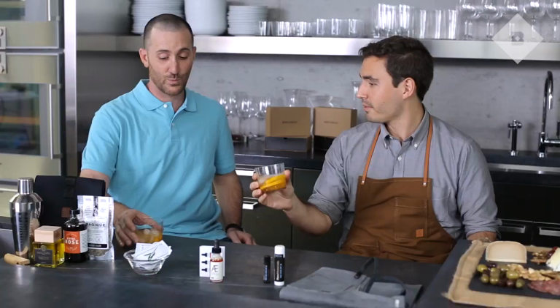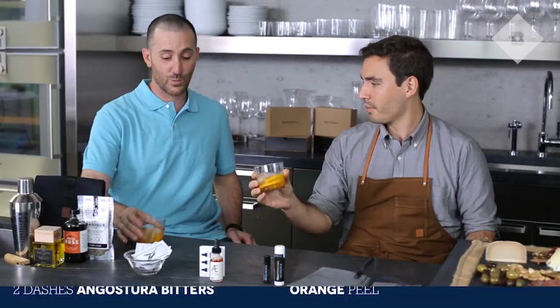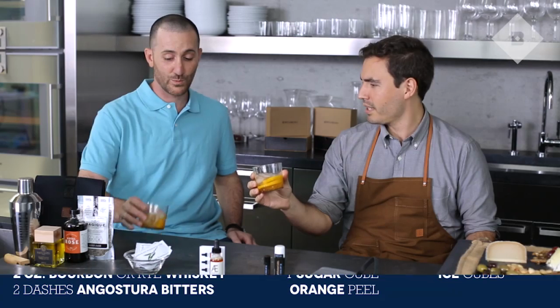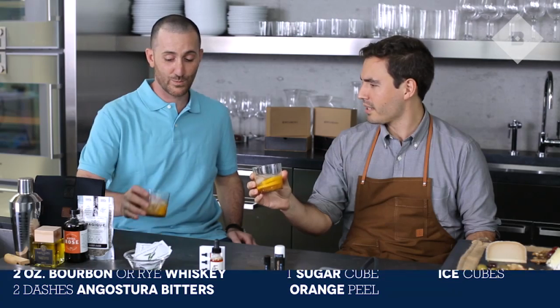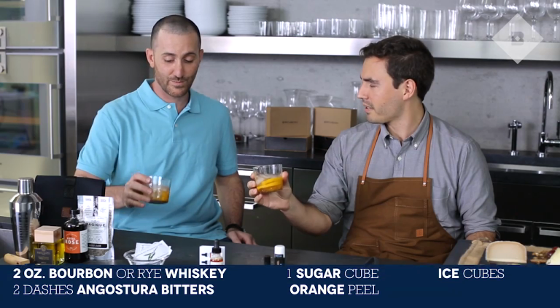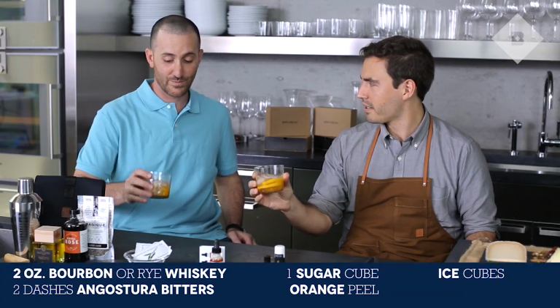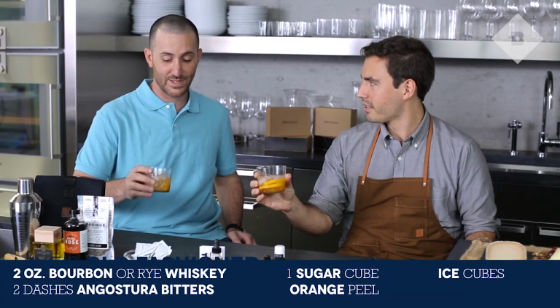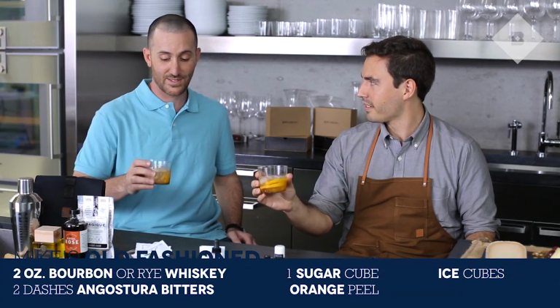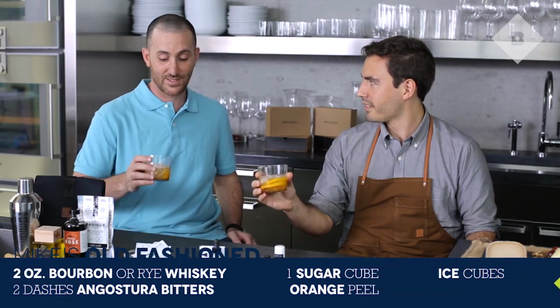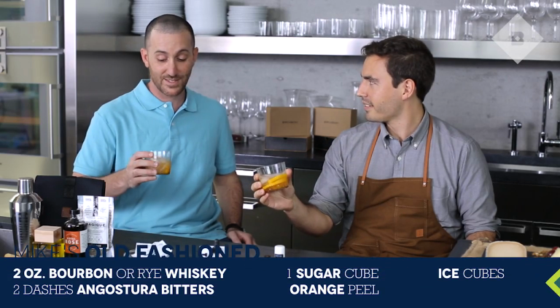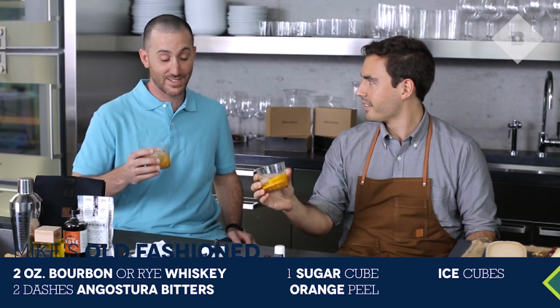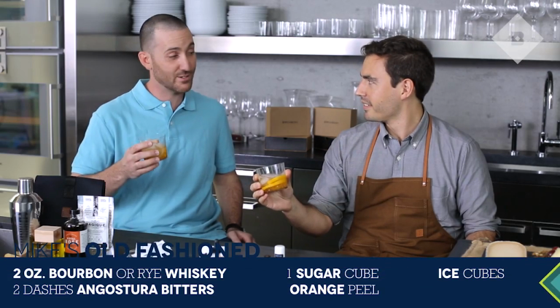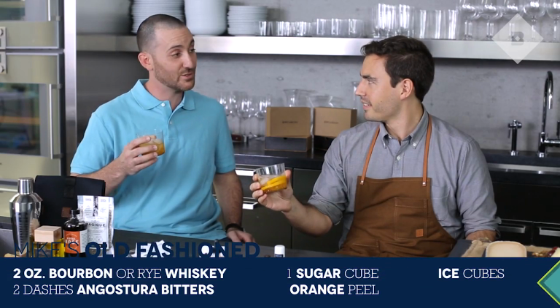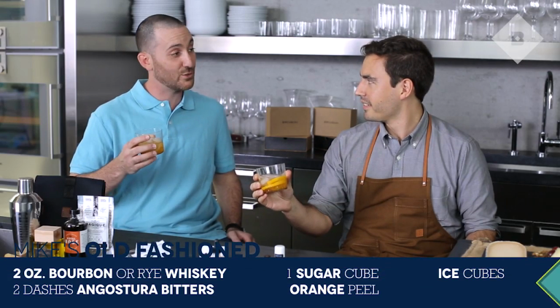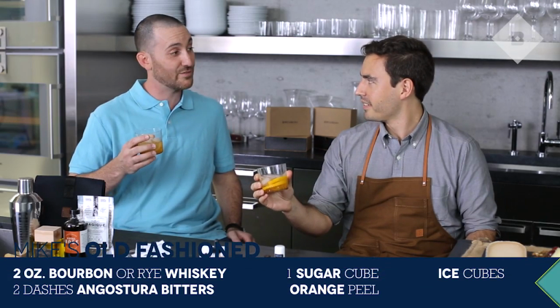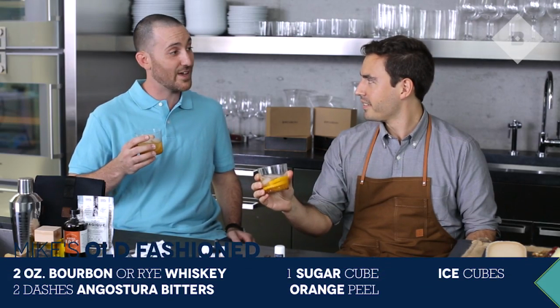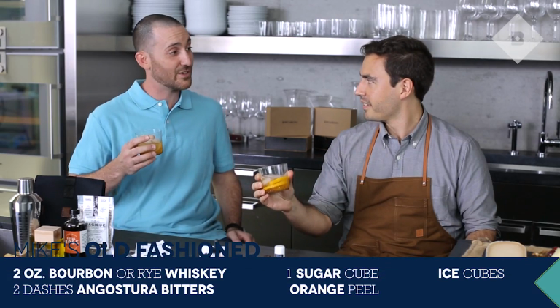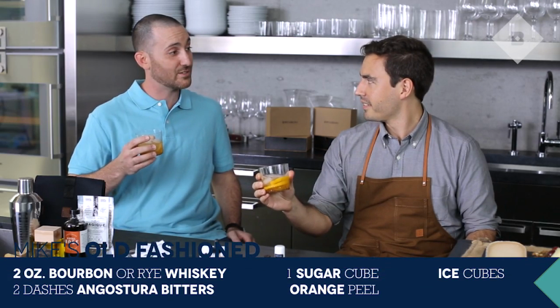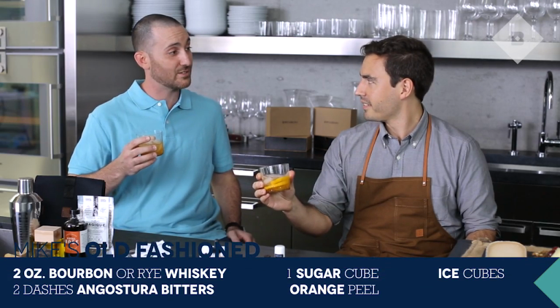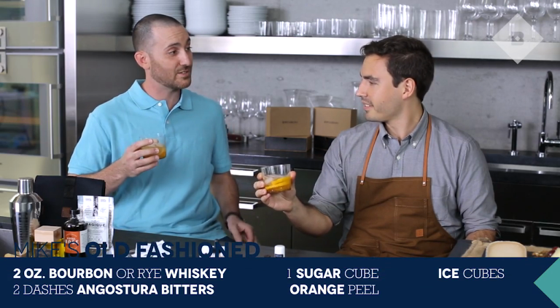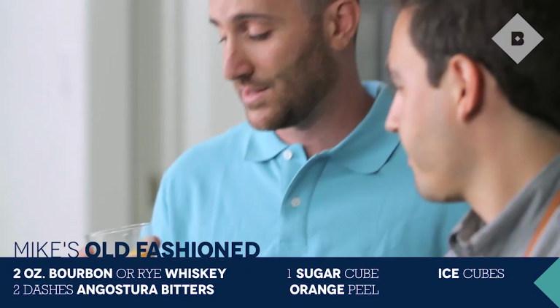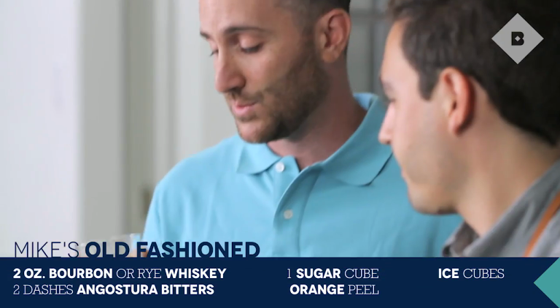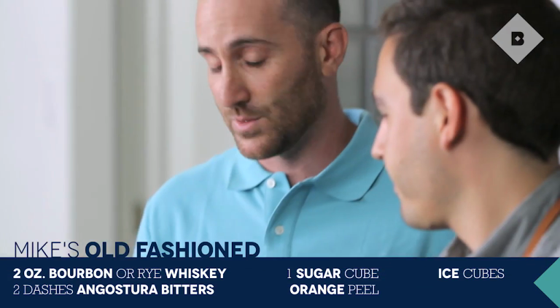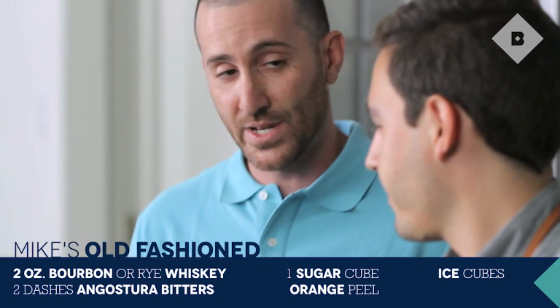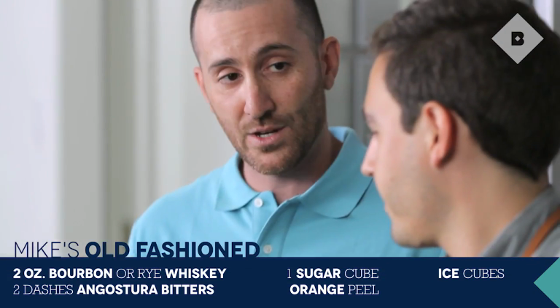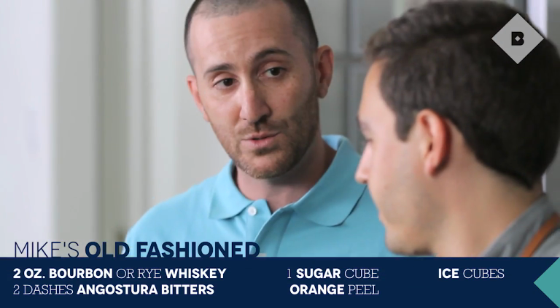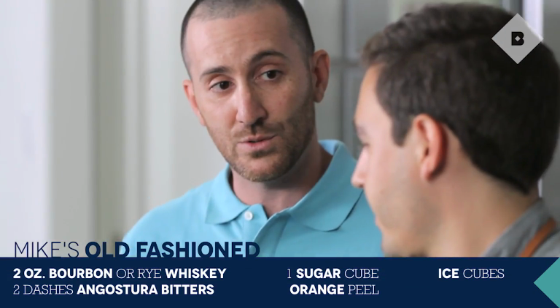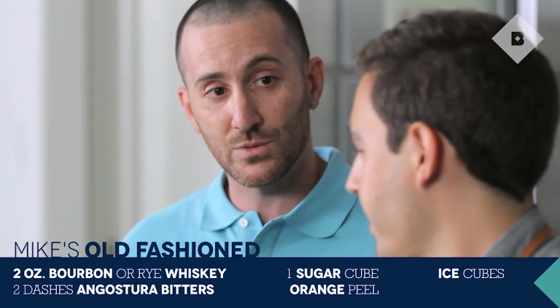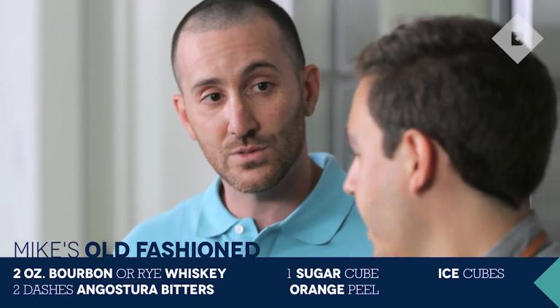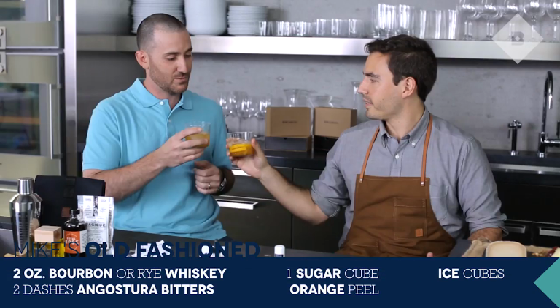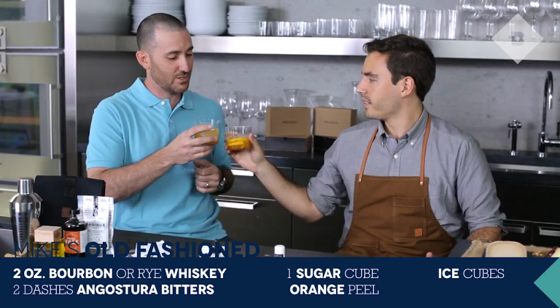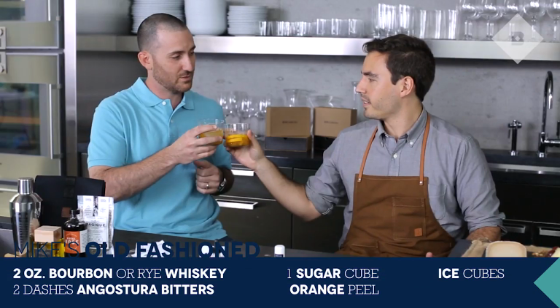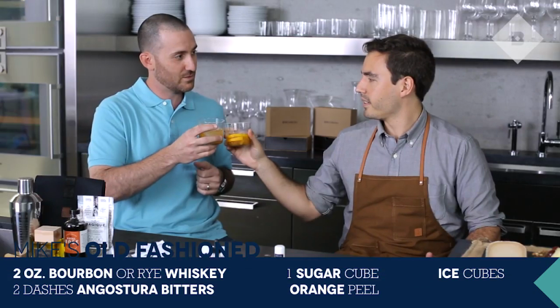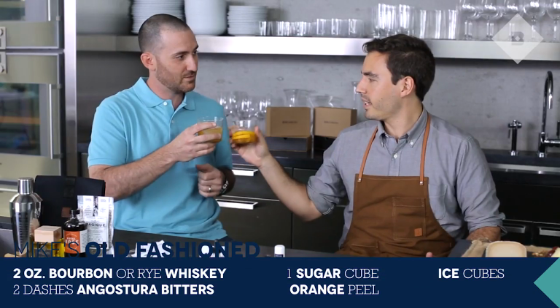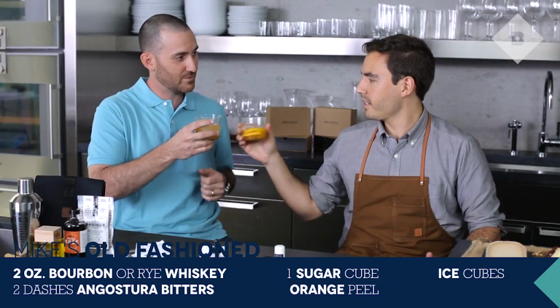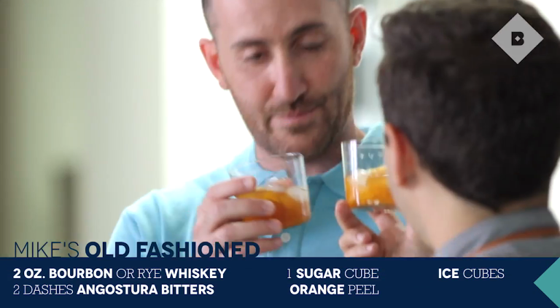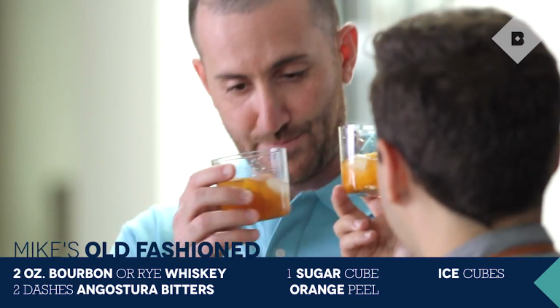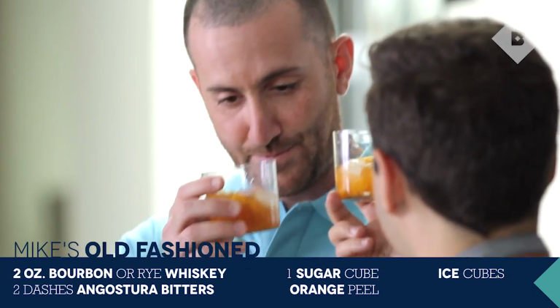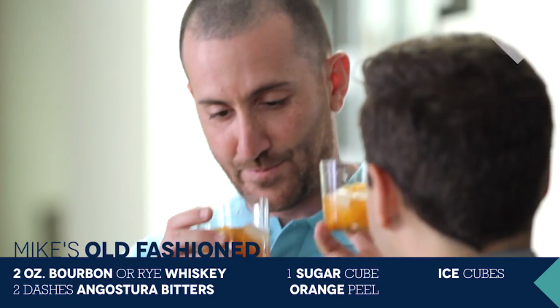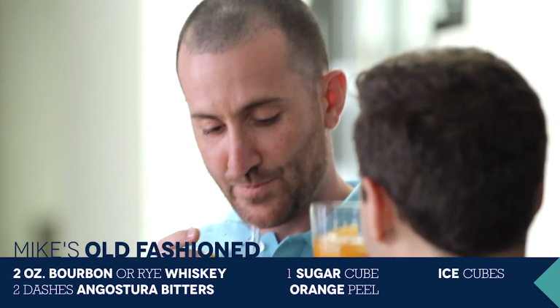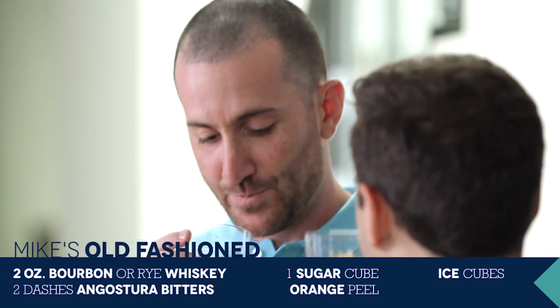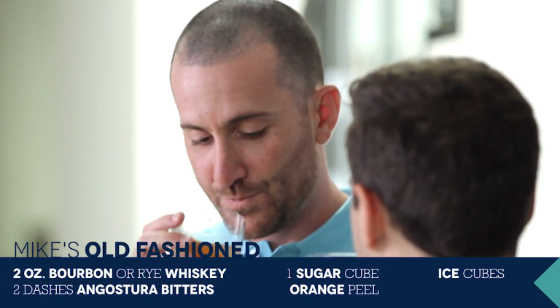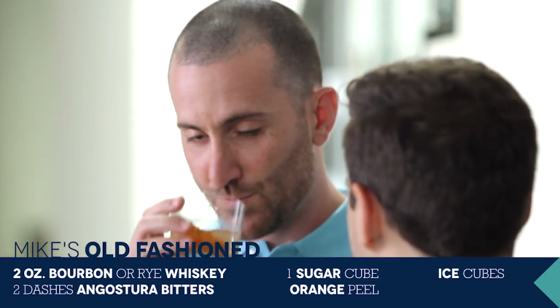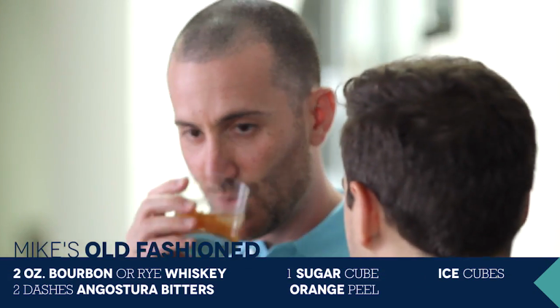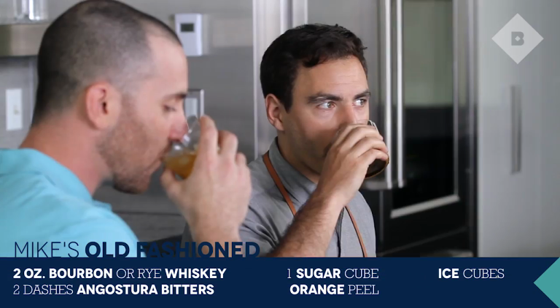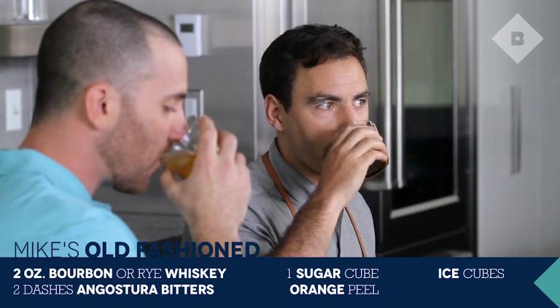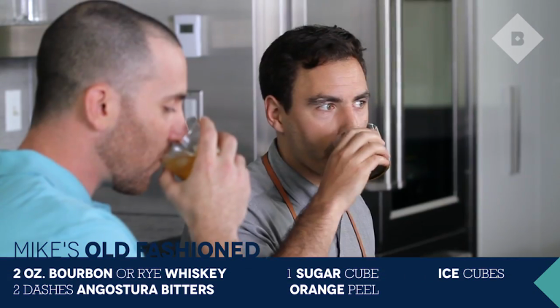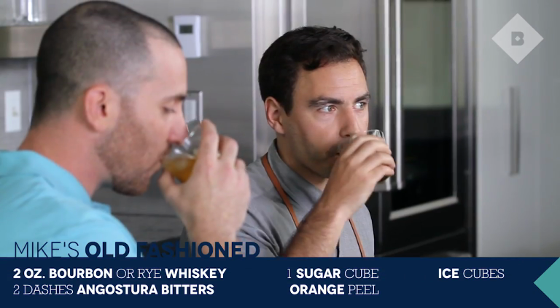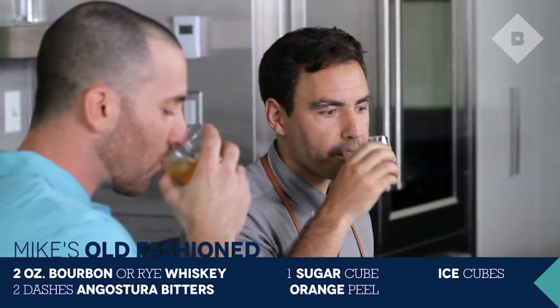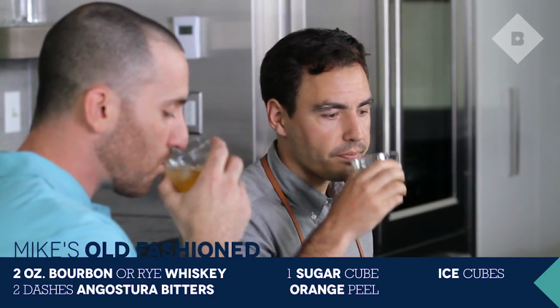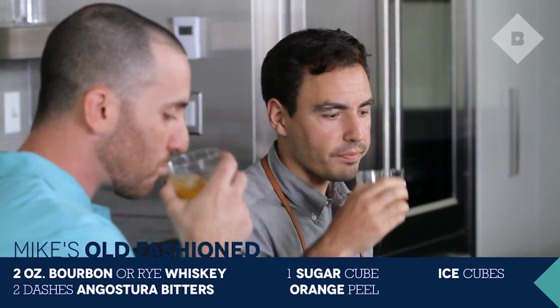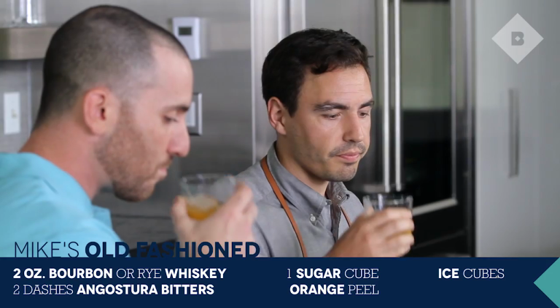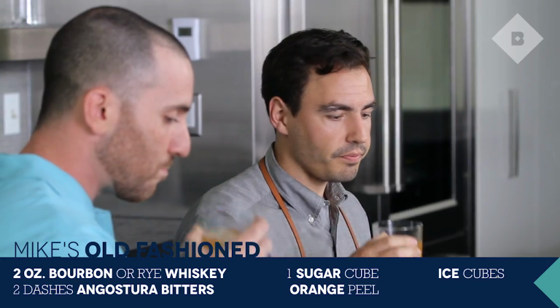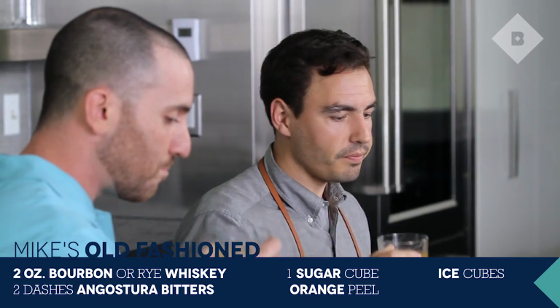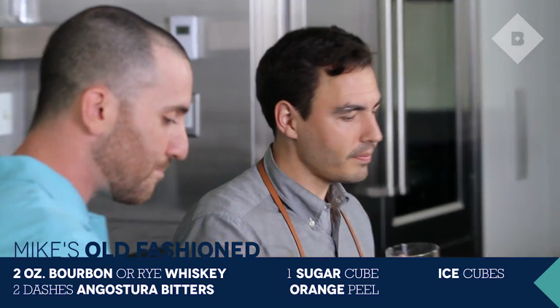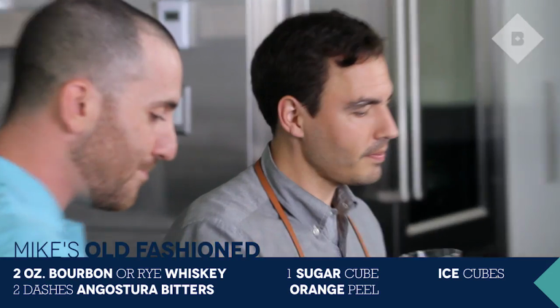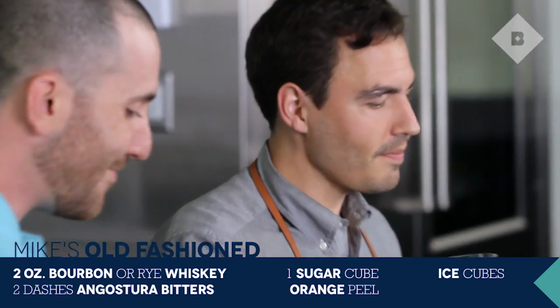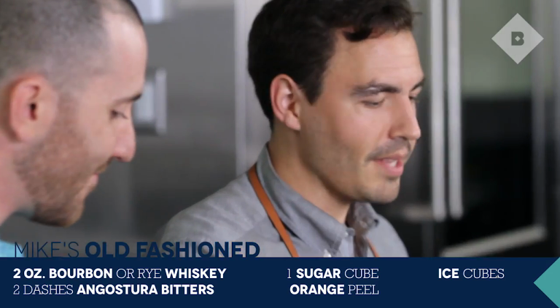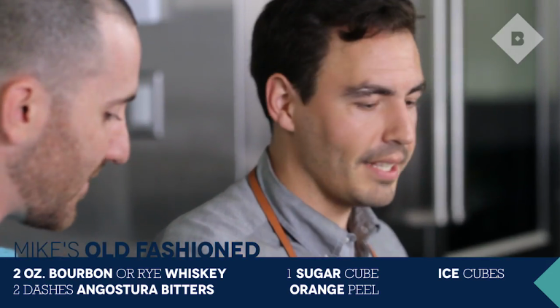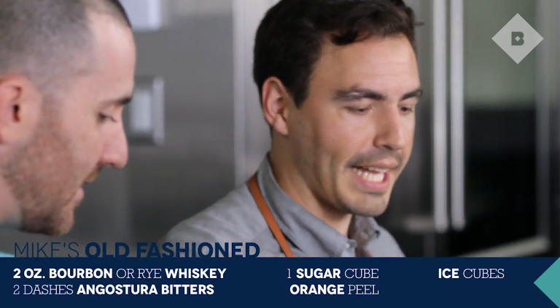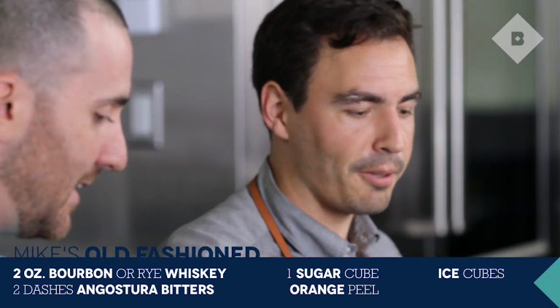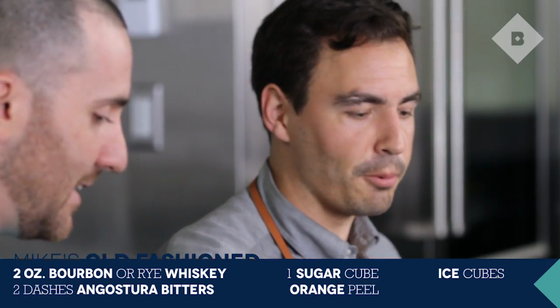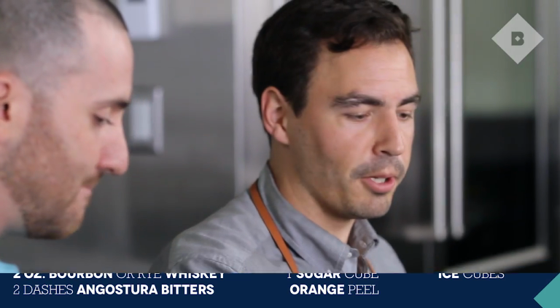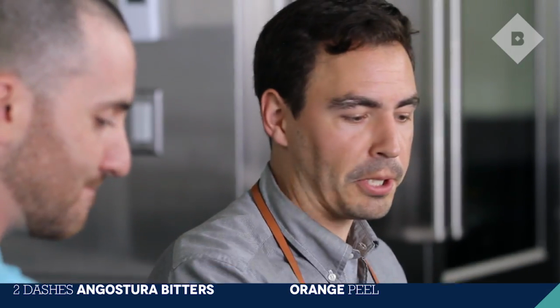What is this? This here is an old fashioned. It's one of my go-to's. Cheers. Thanks man. That'll work.